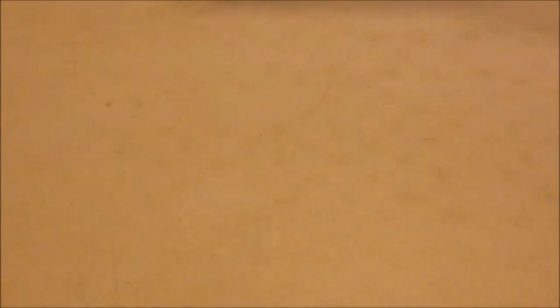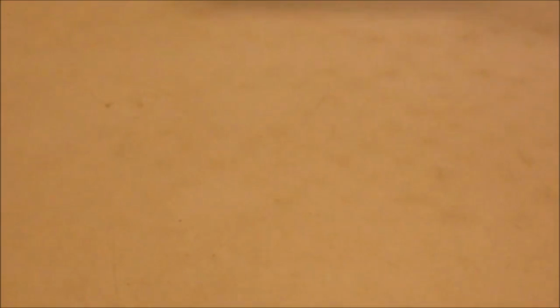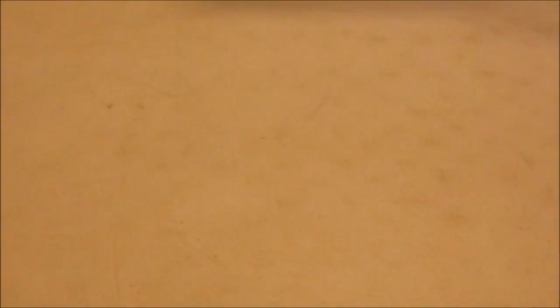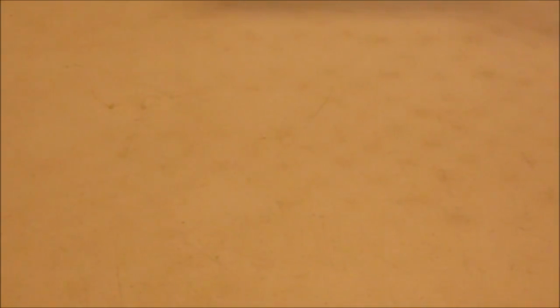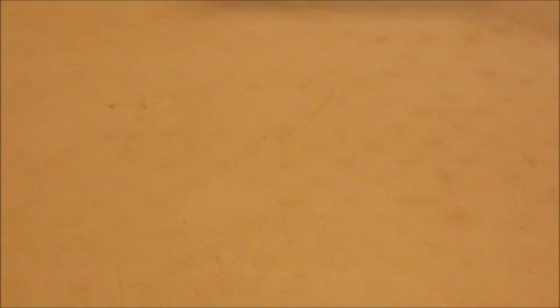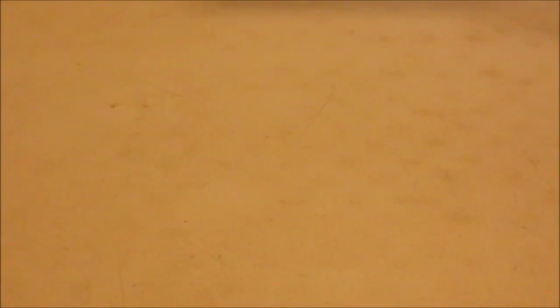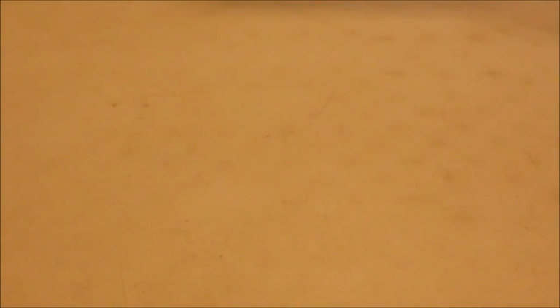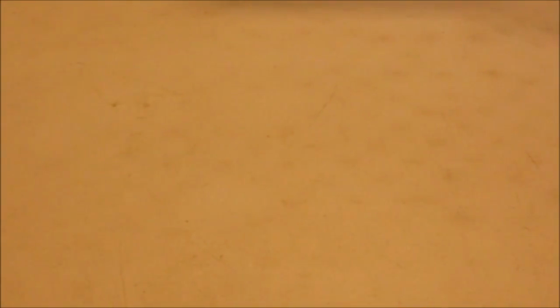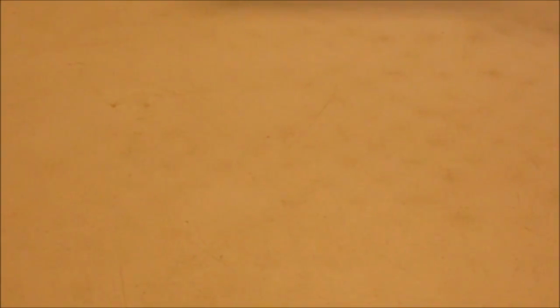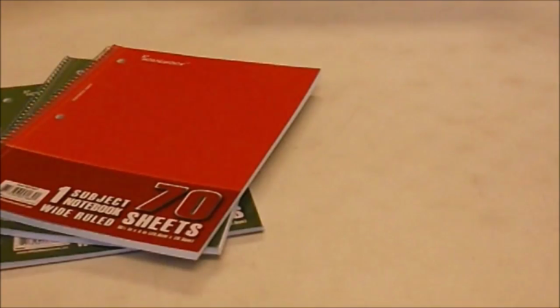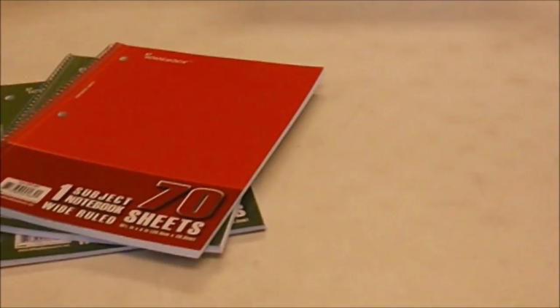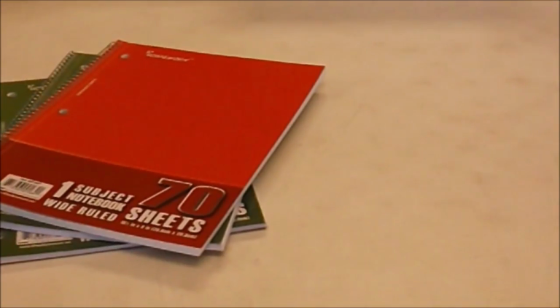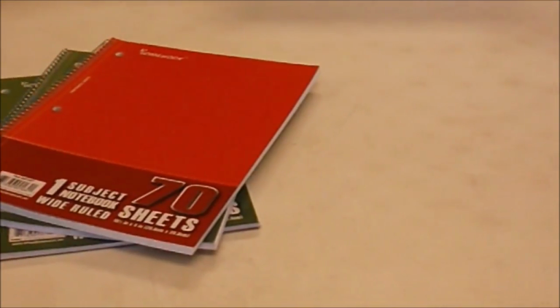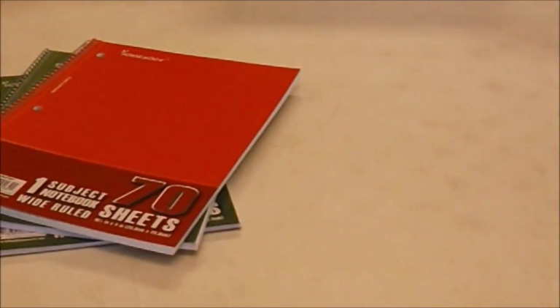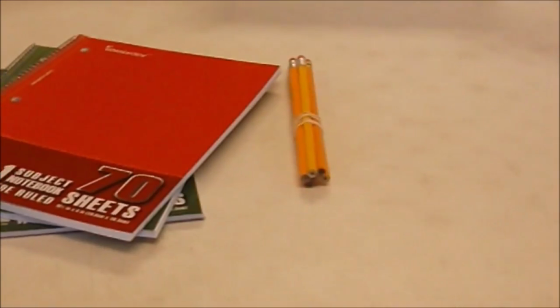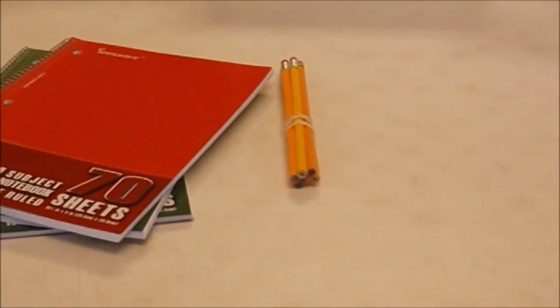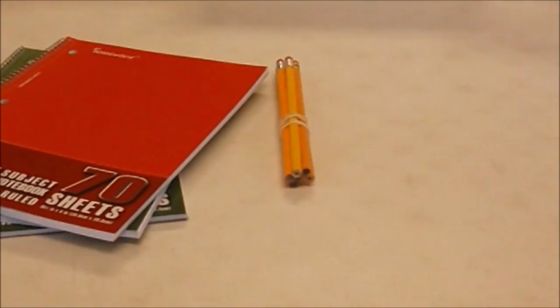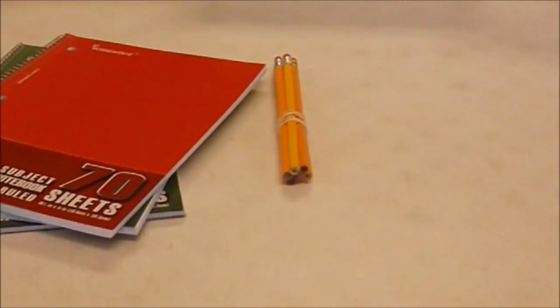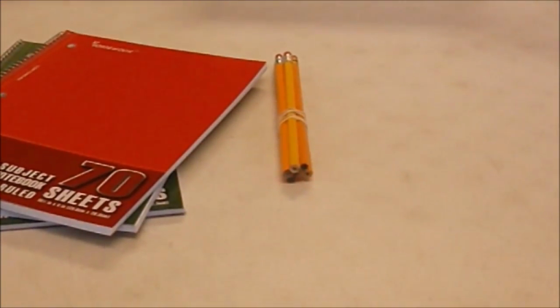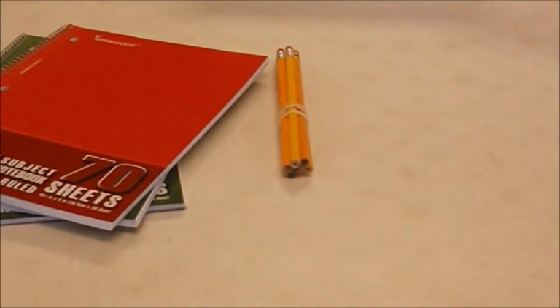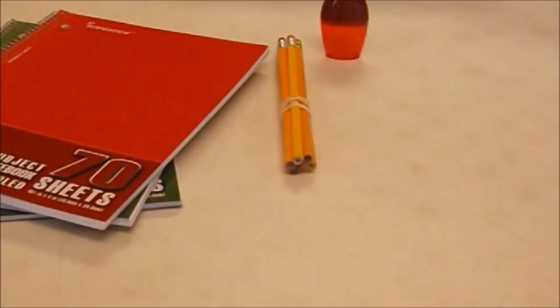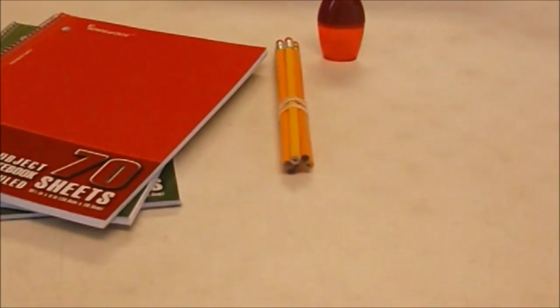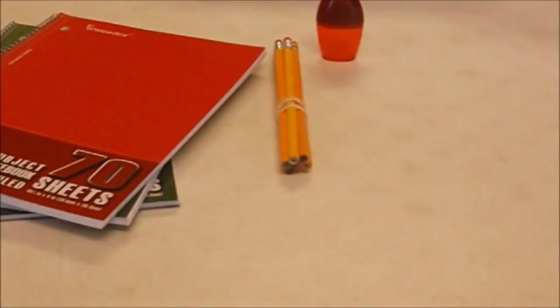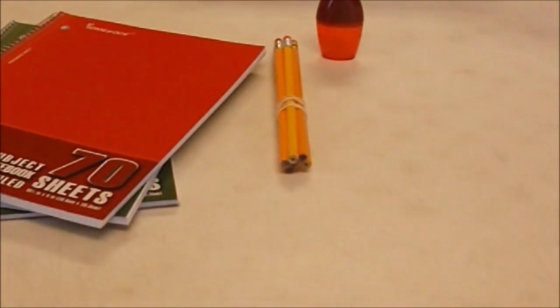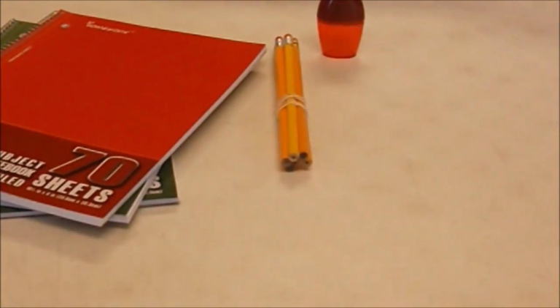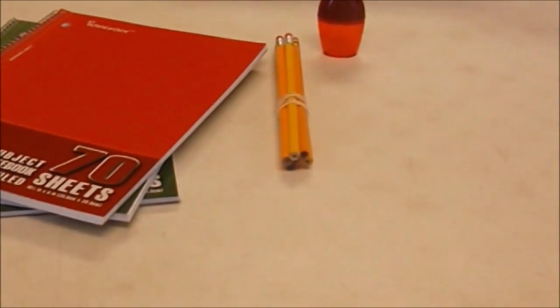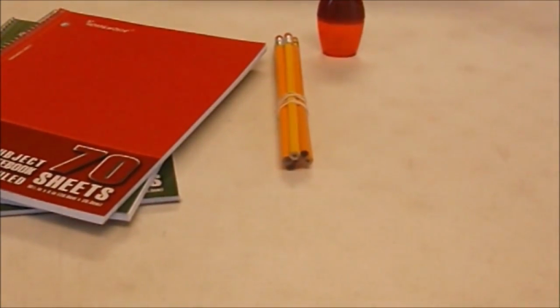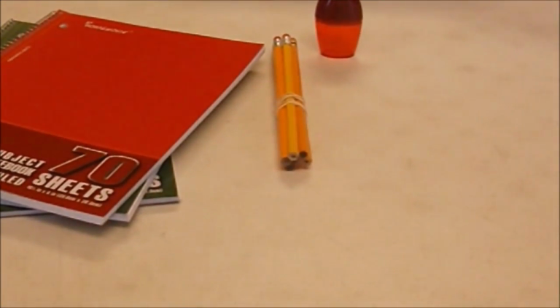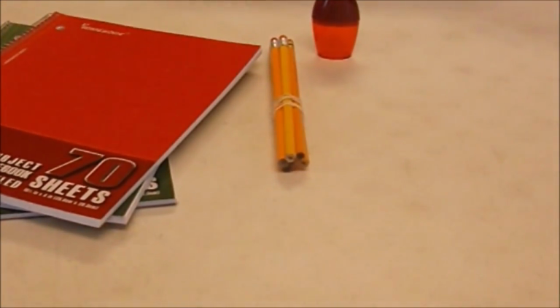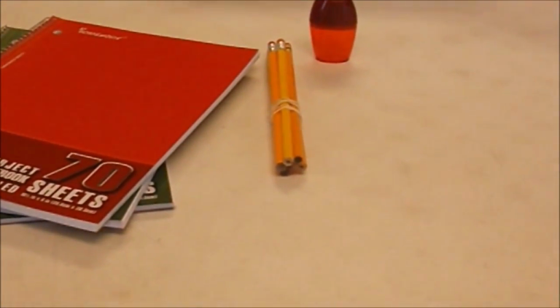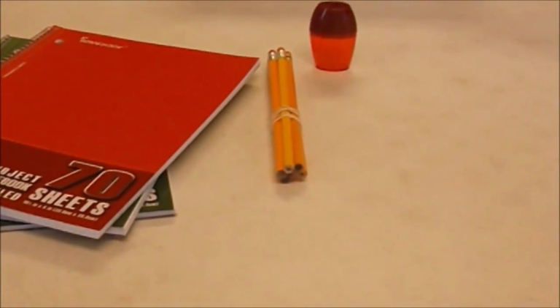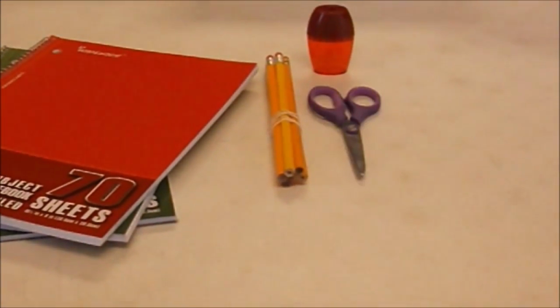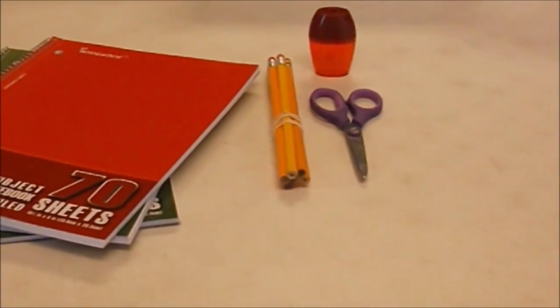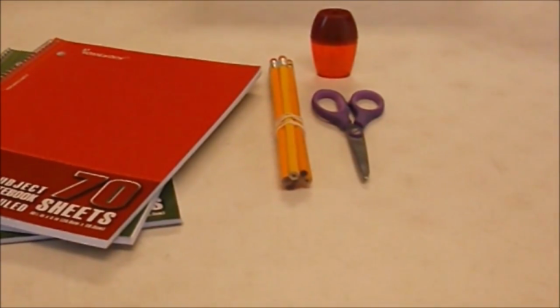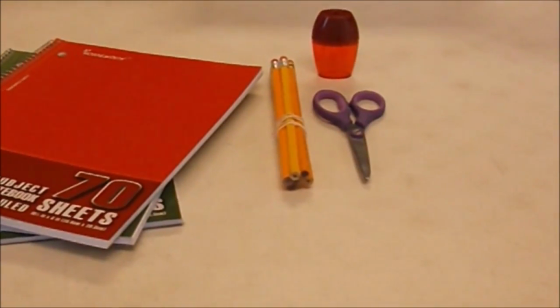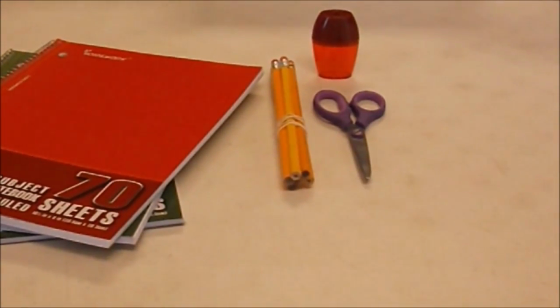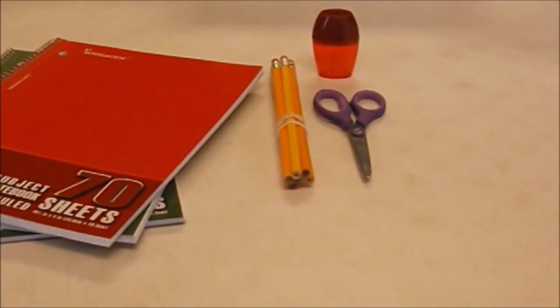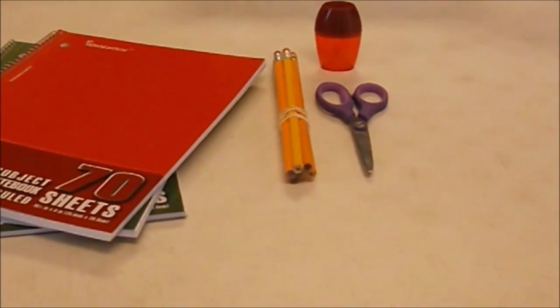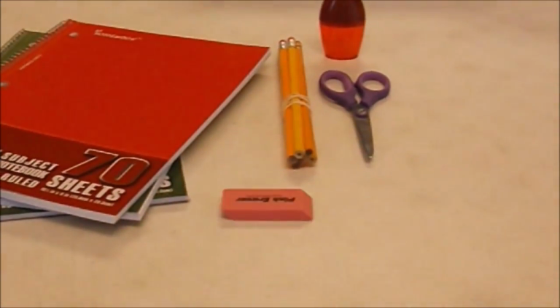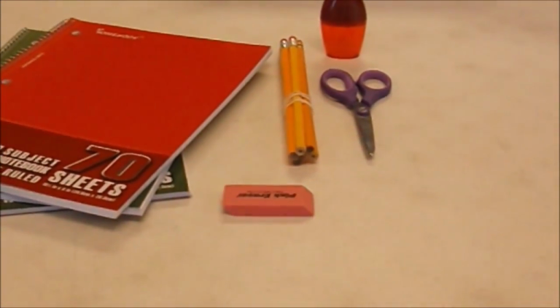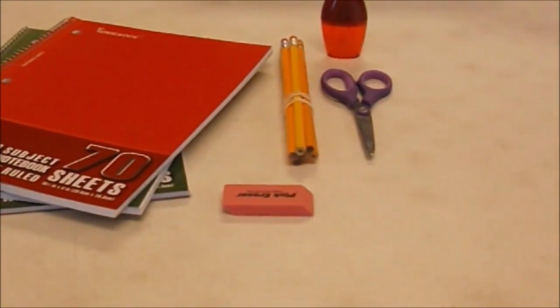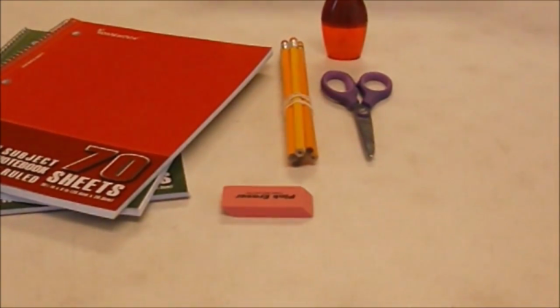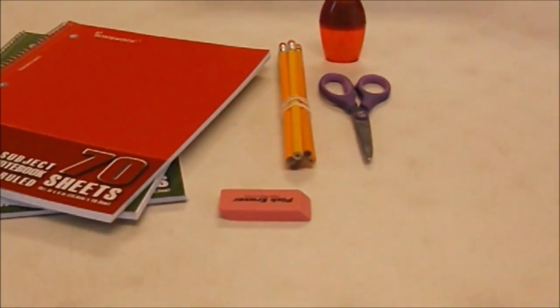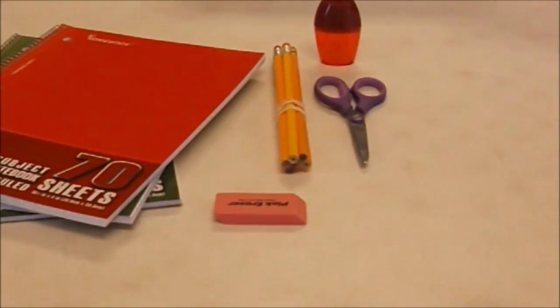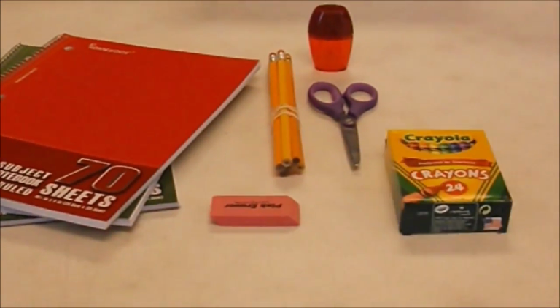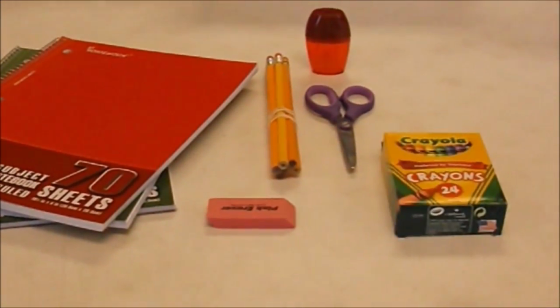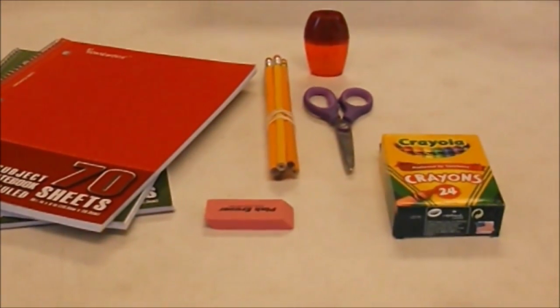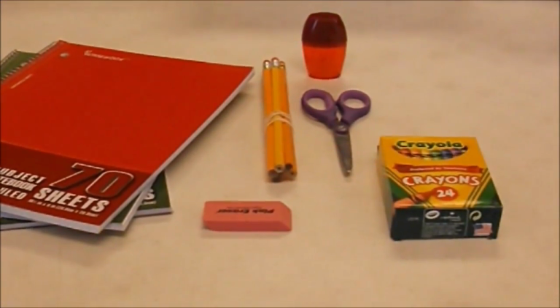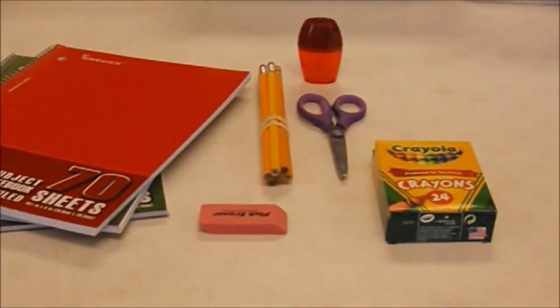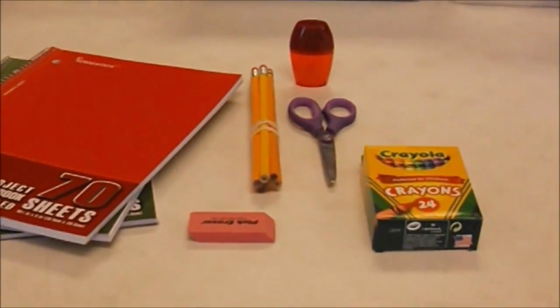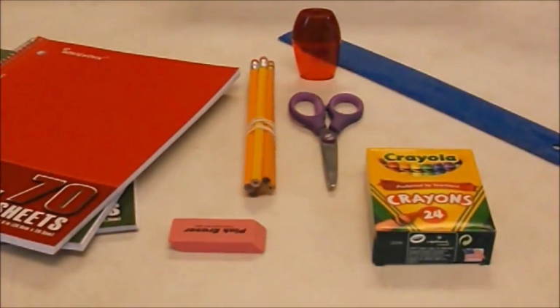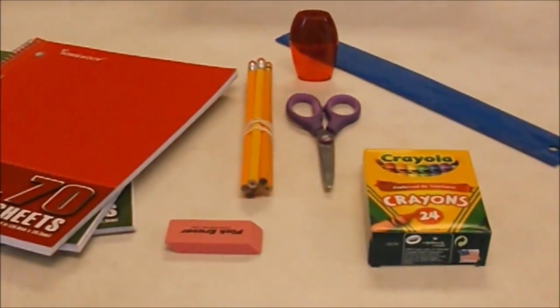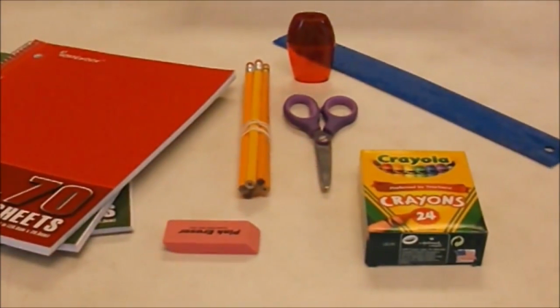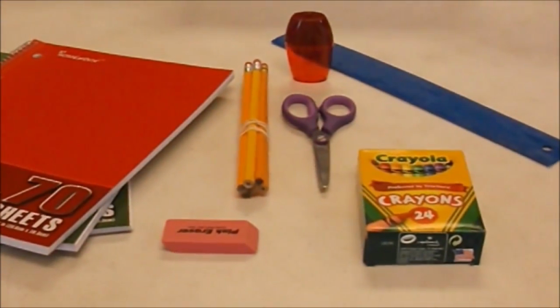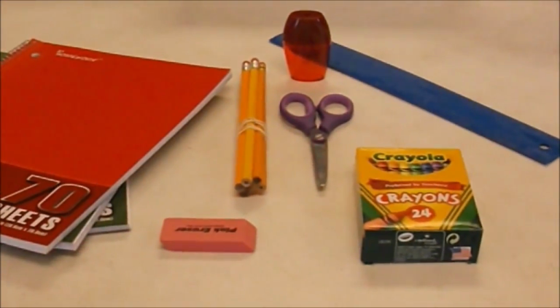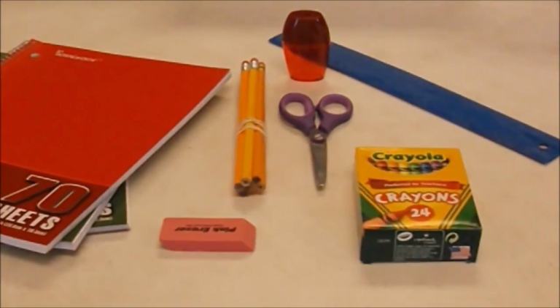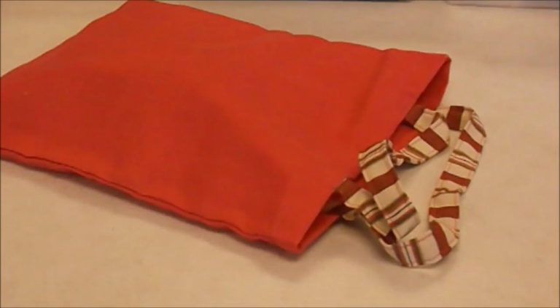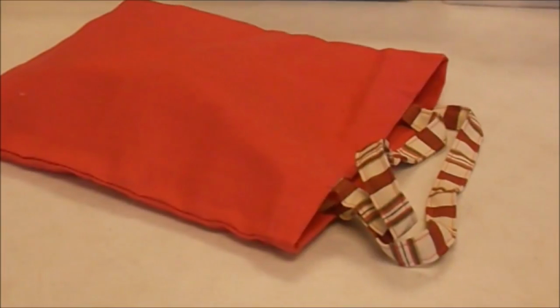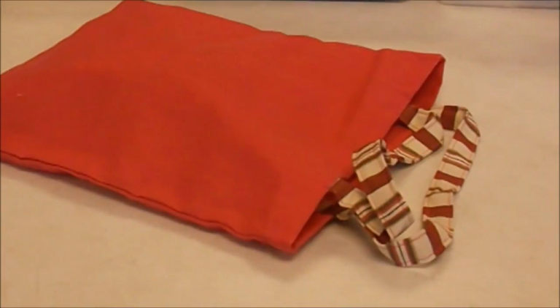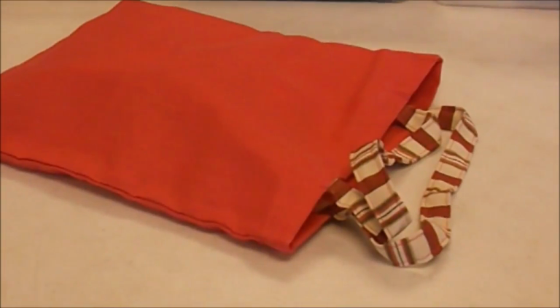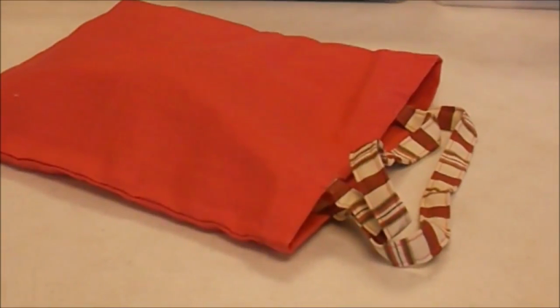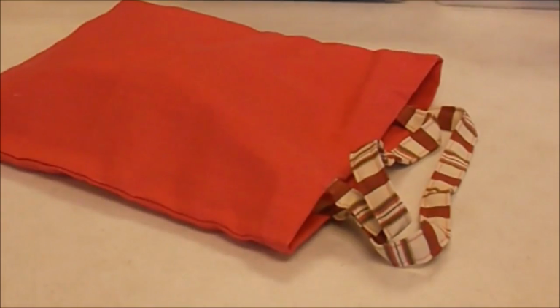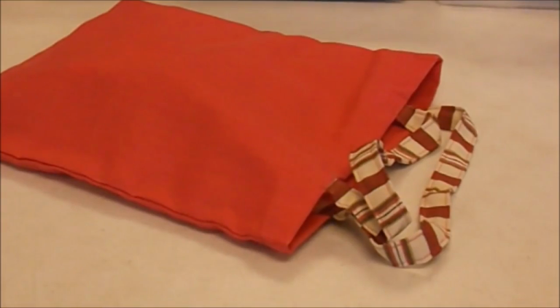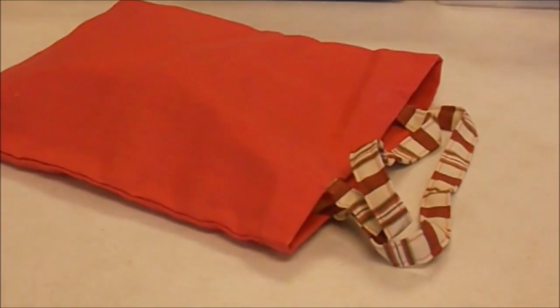School kits have notebooks, pencils, a pencil sharpener, scissors, an eraser, crayons, a ruler, and a canvas bag.